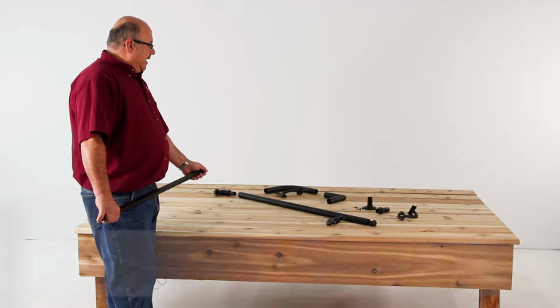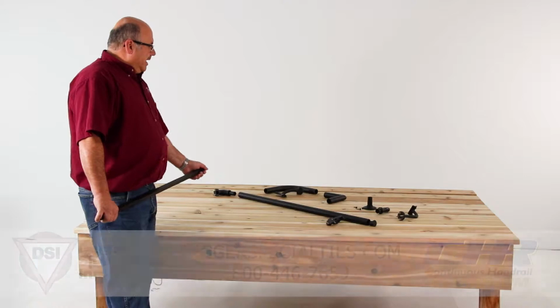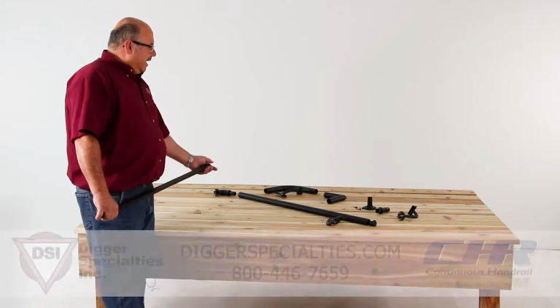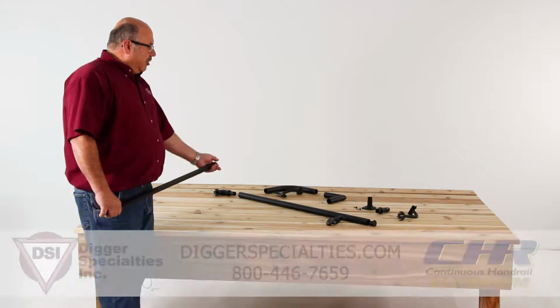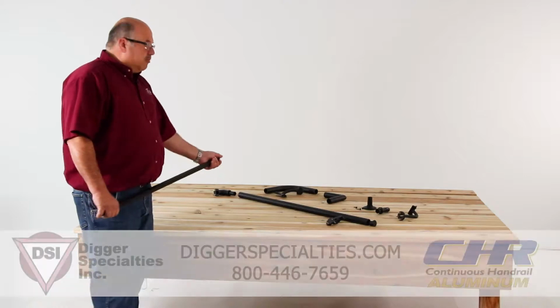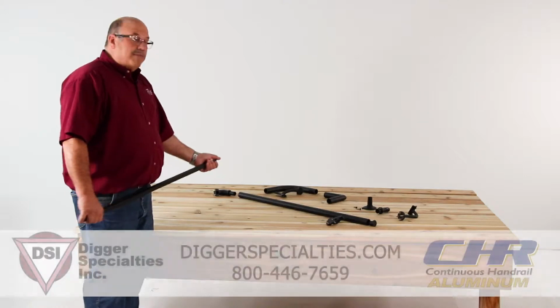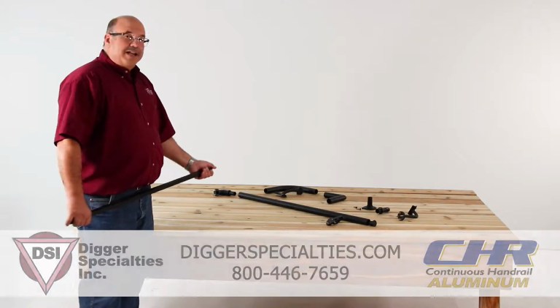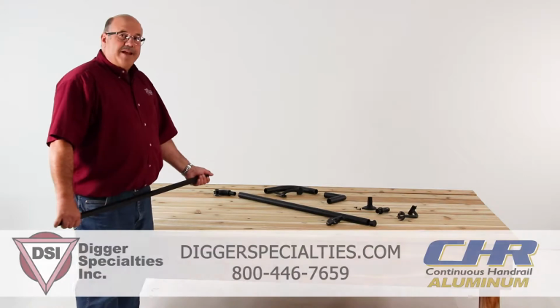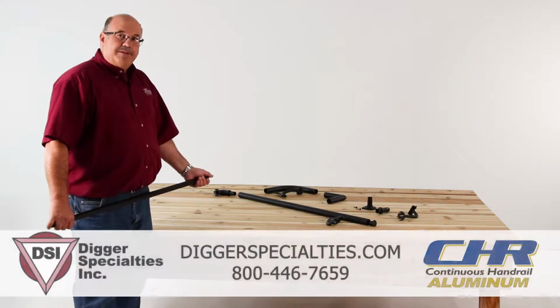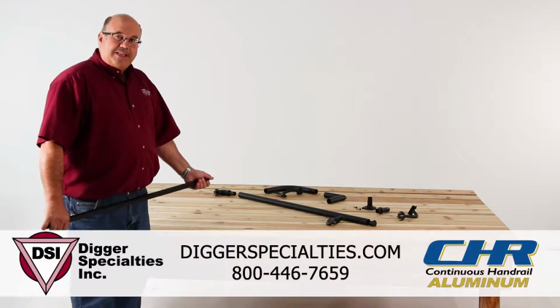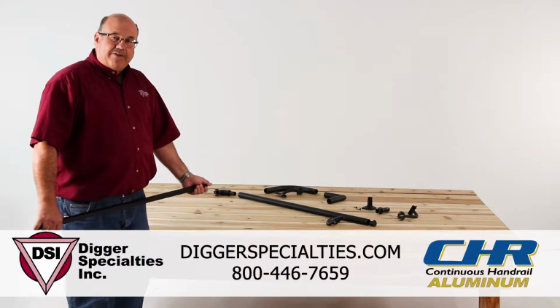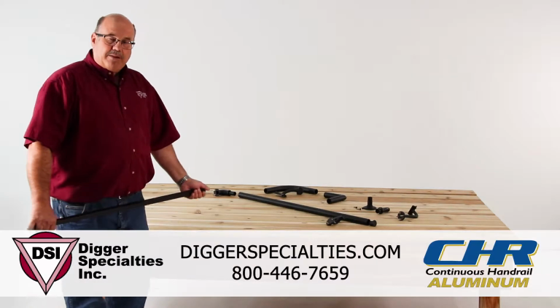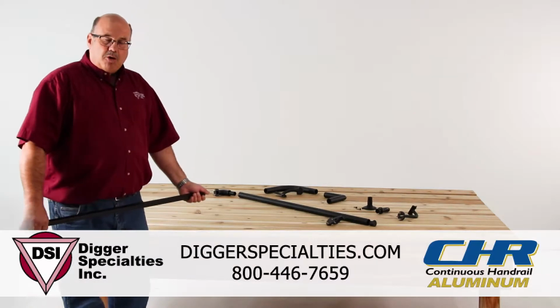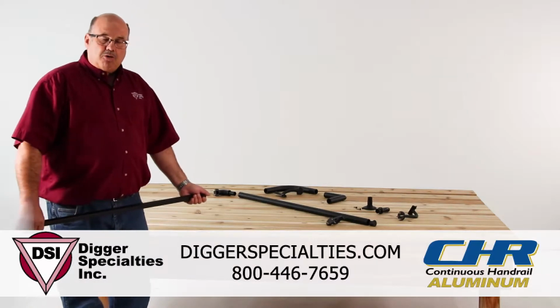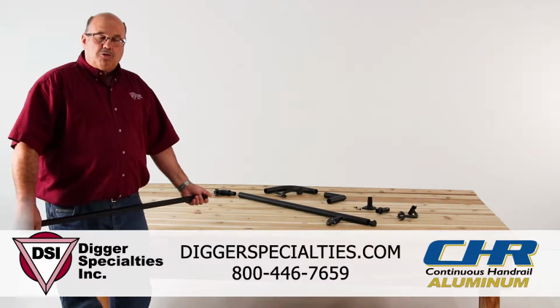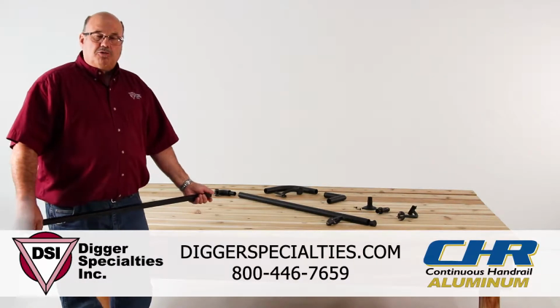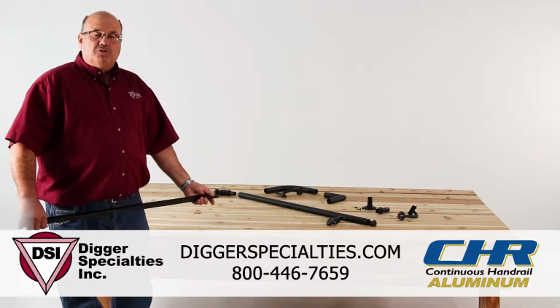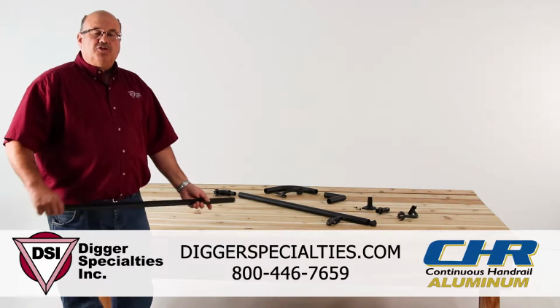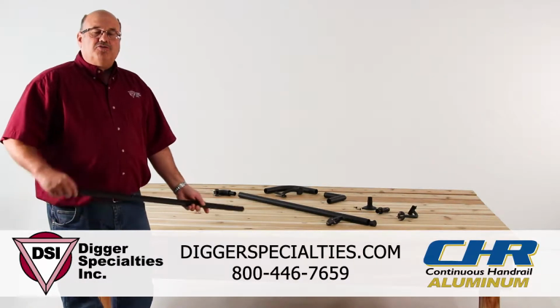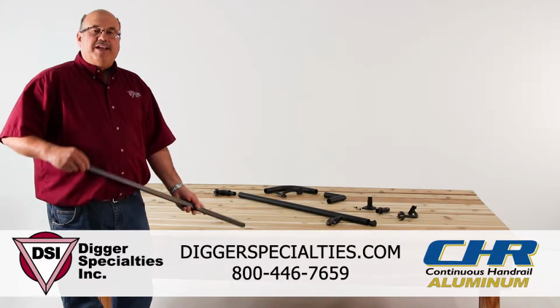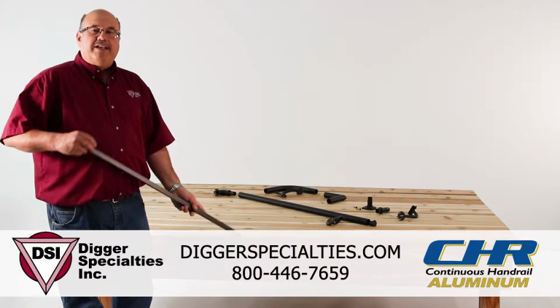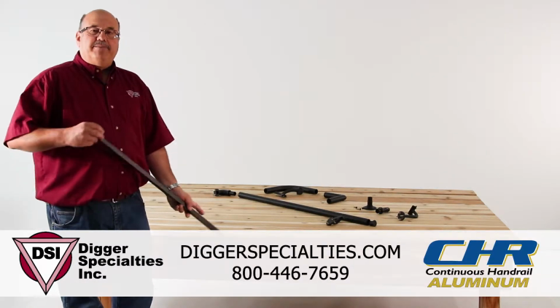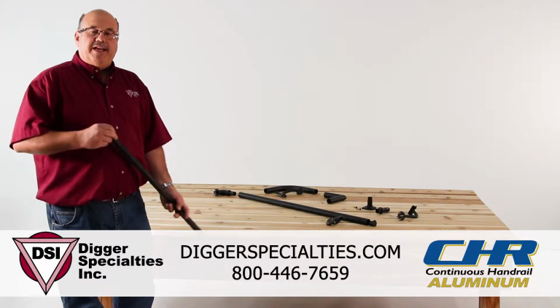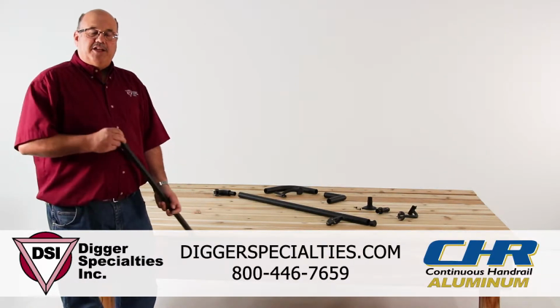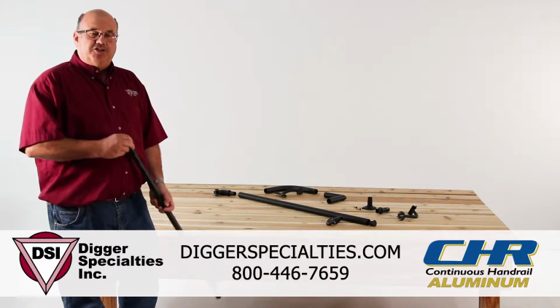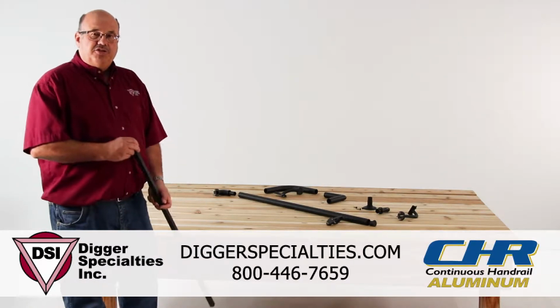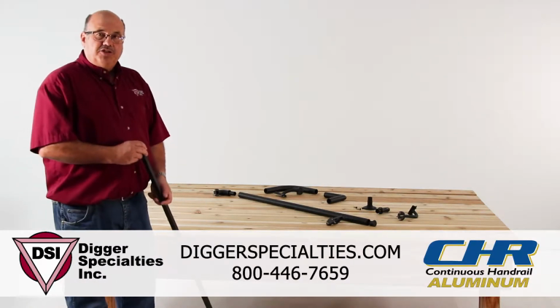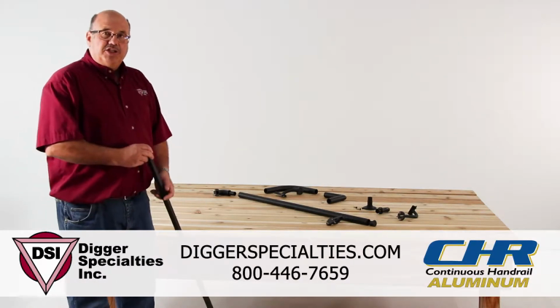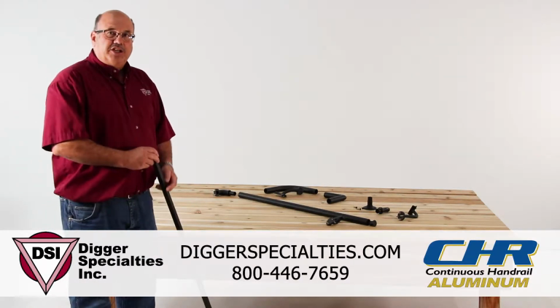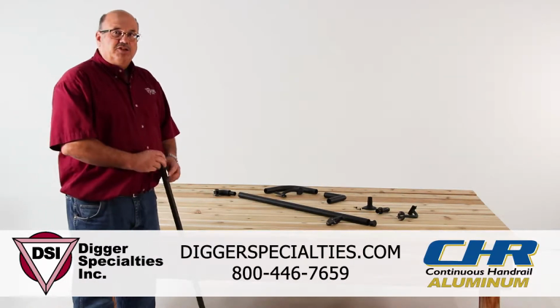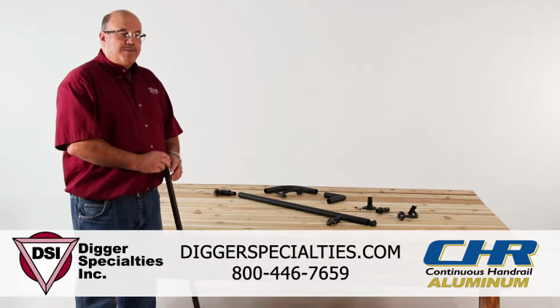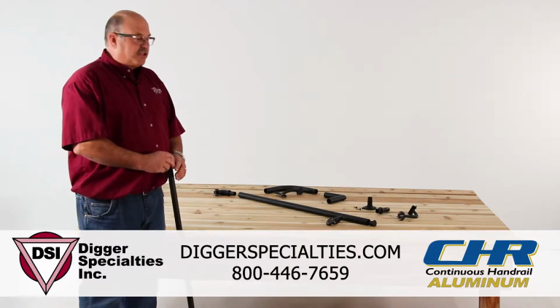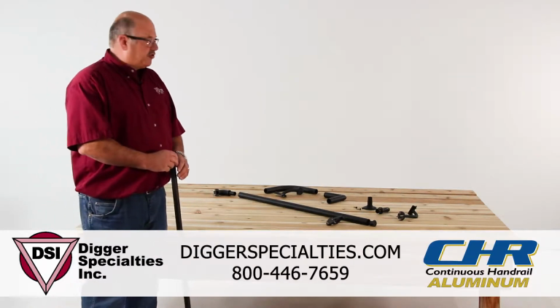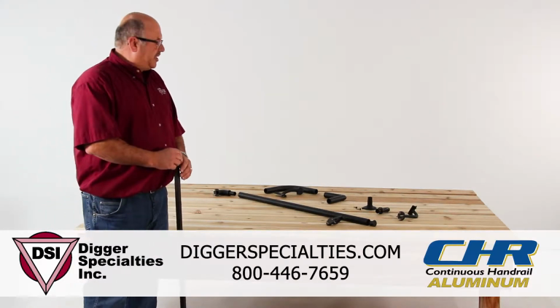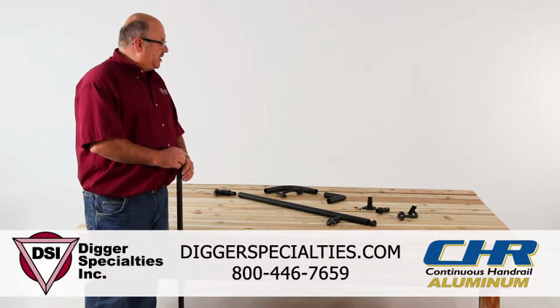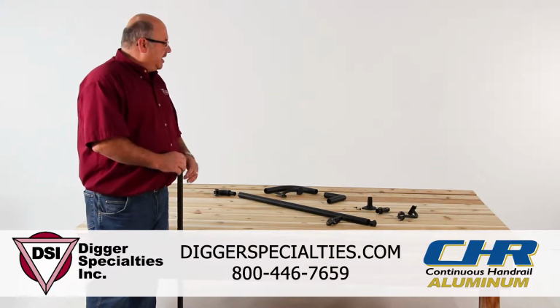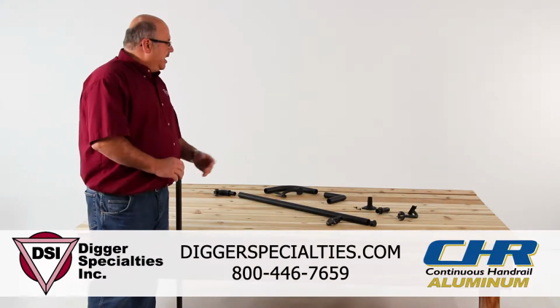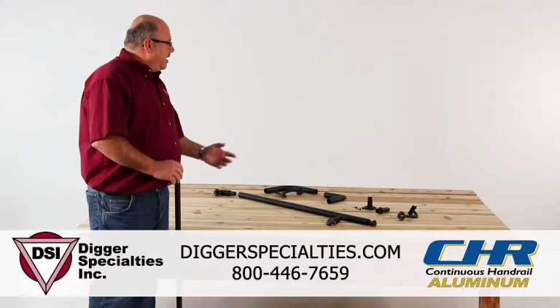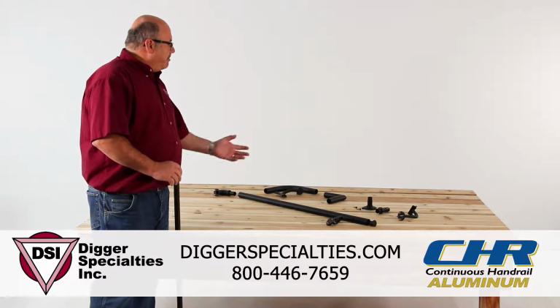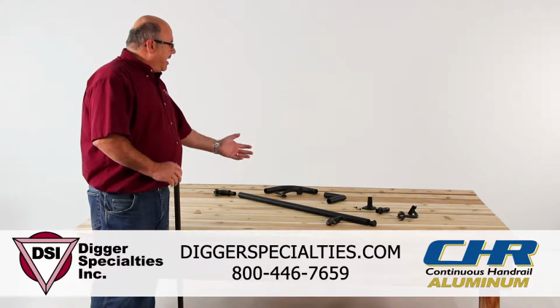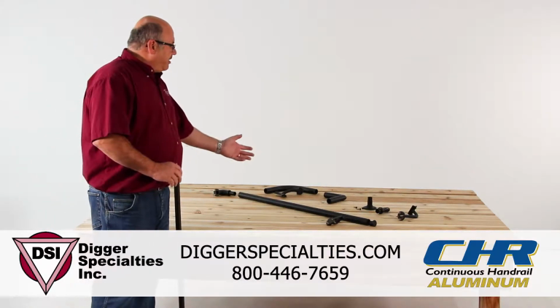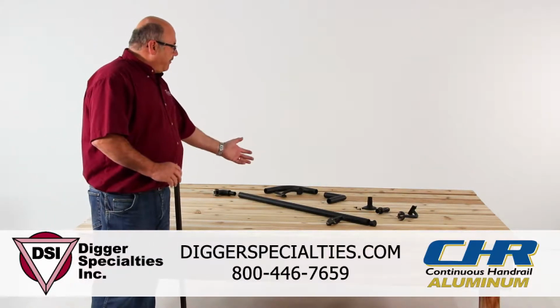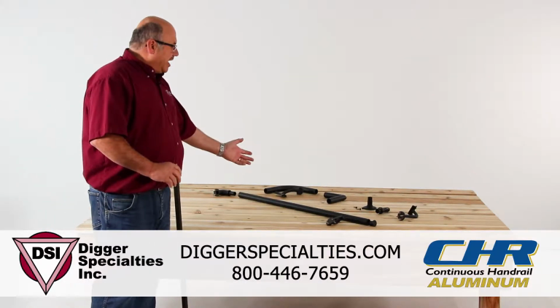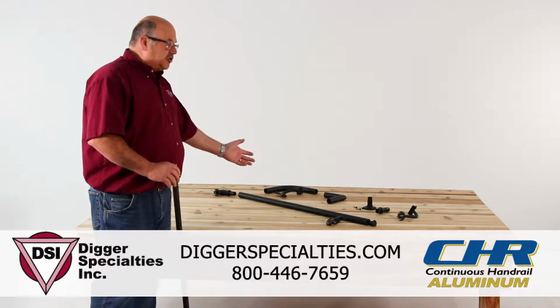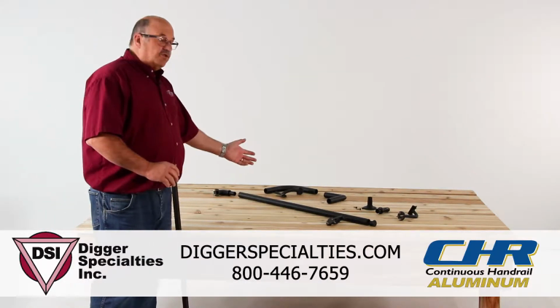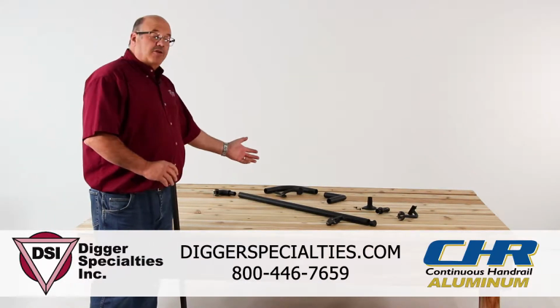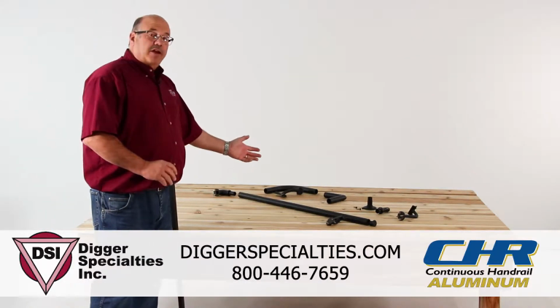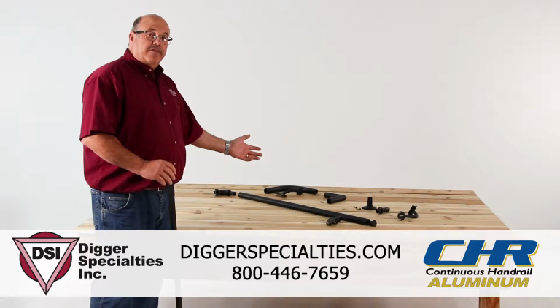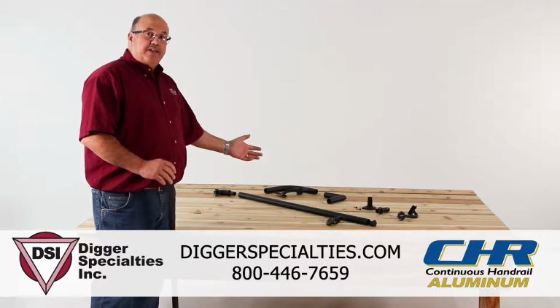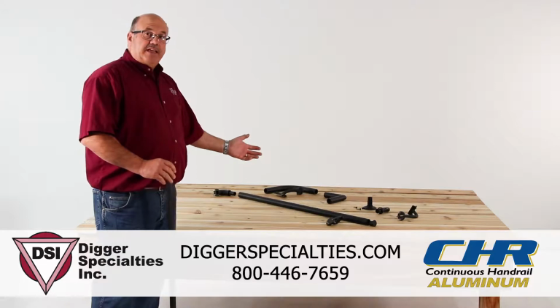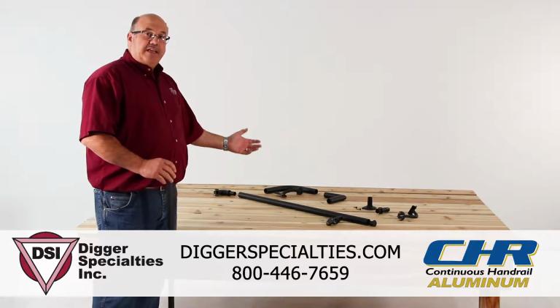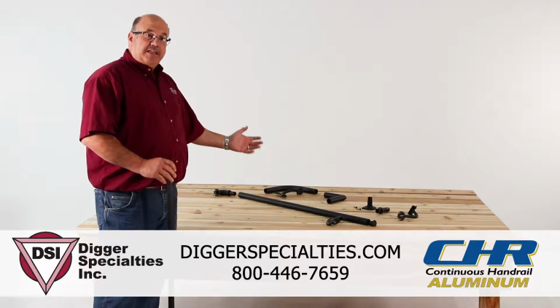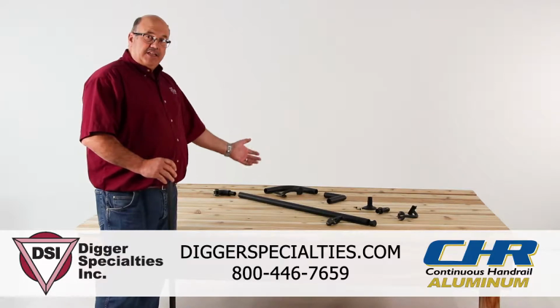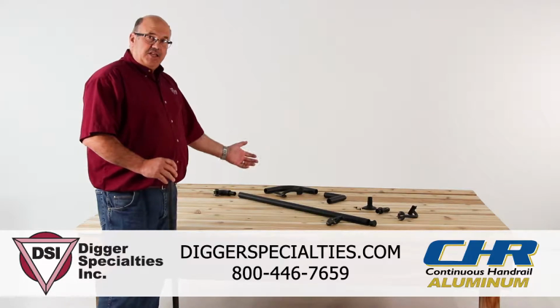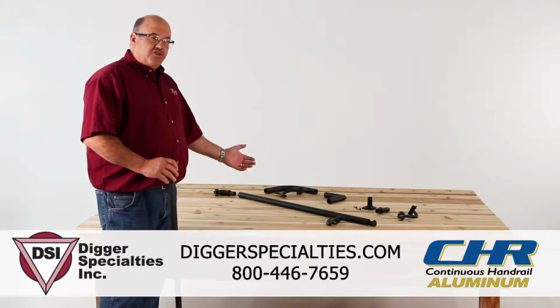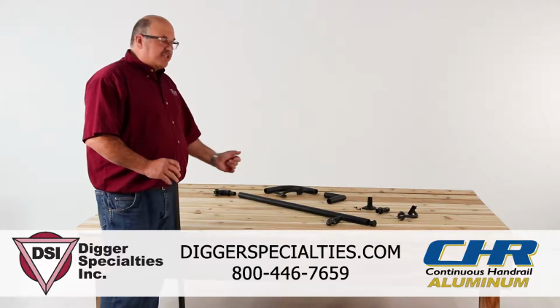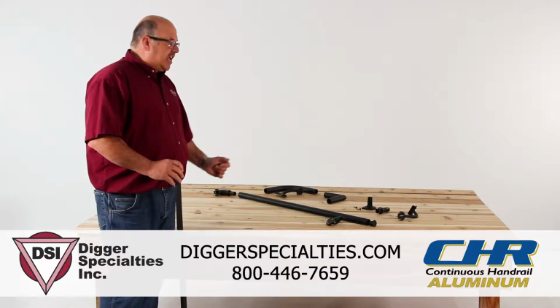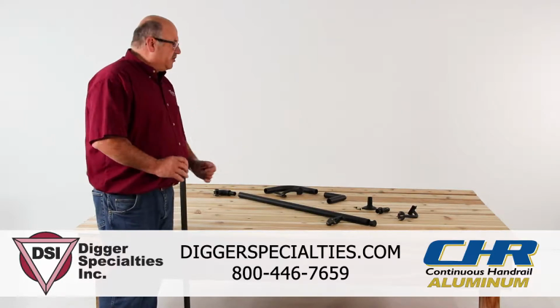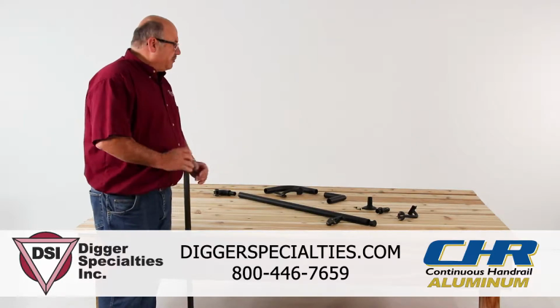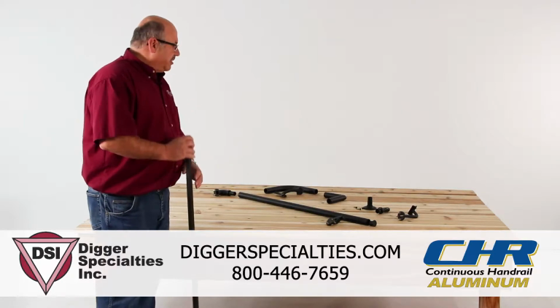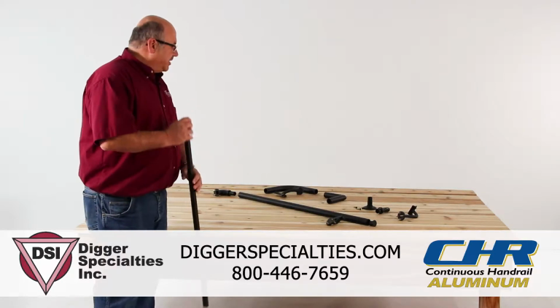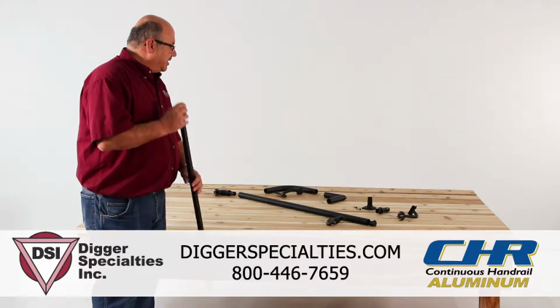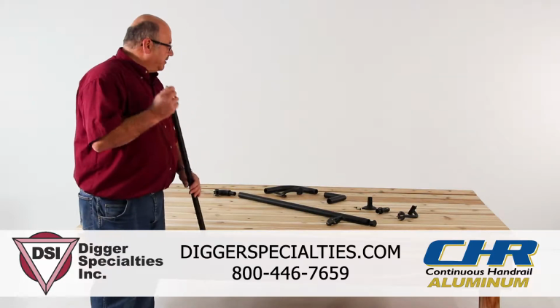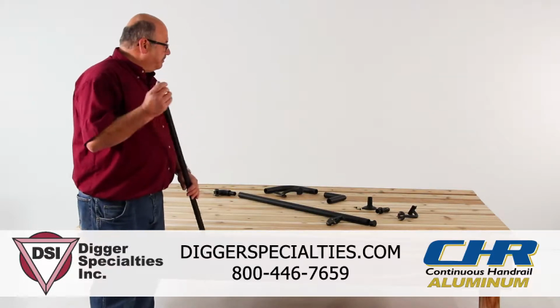Hello, my name is Larry Burkholder, training manager, Digger Specialties, manufacturer of the continuous handrail system.